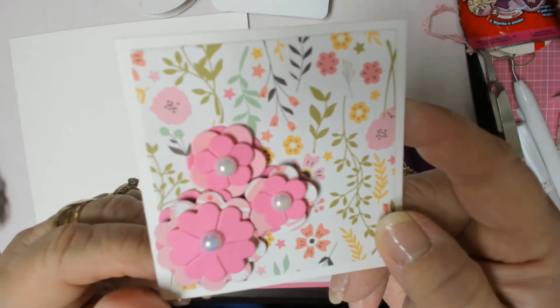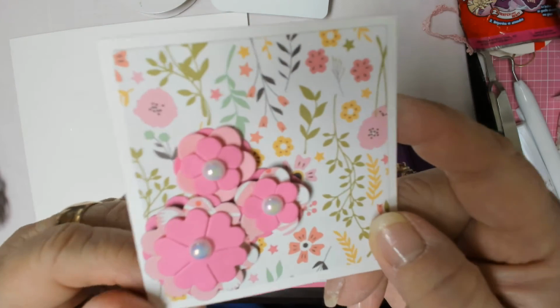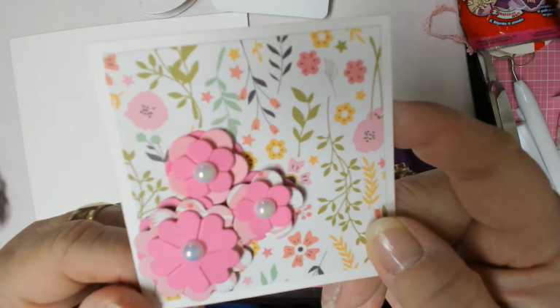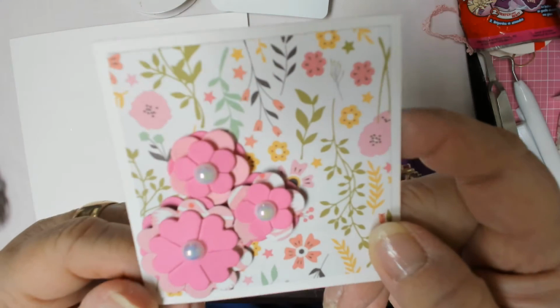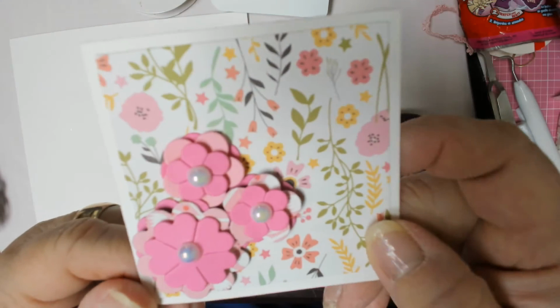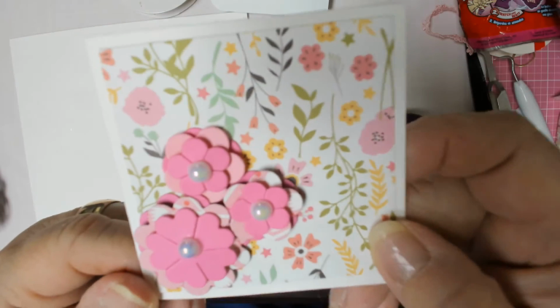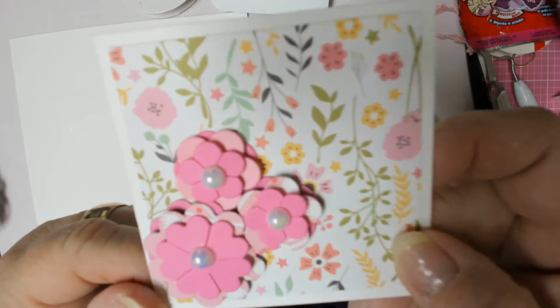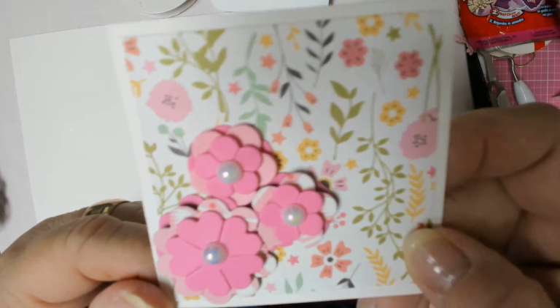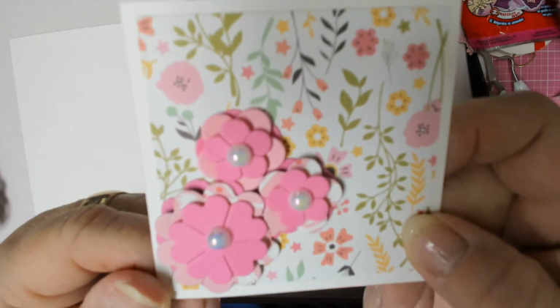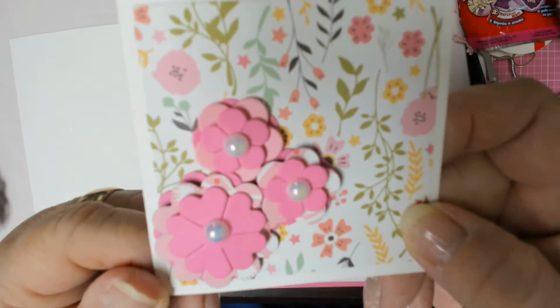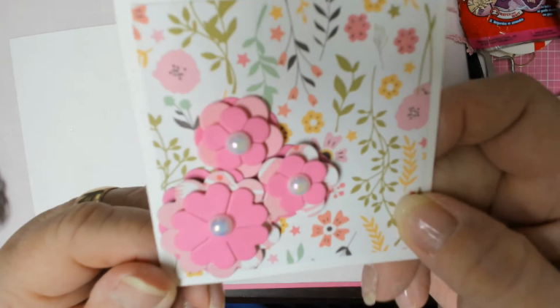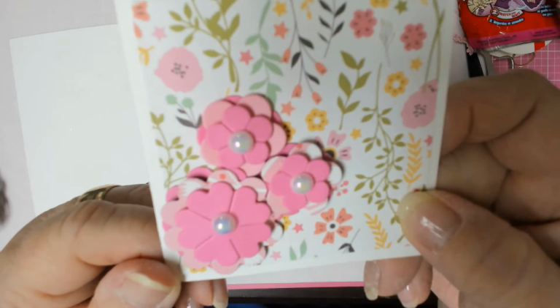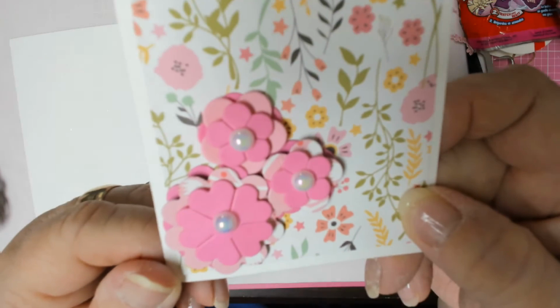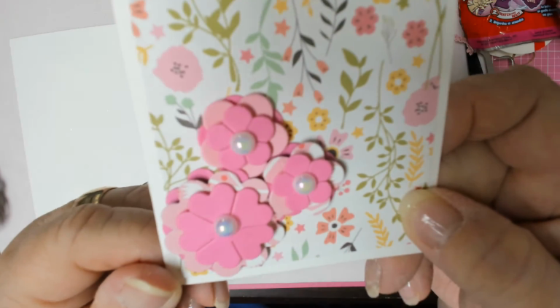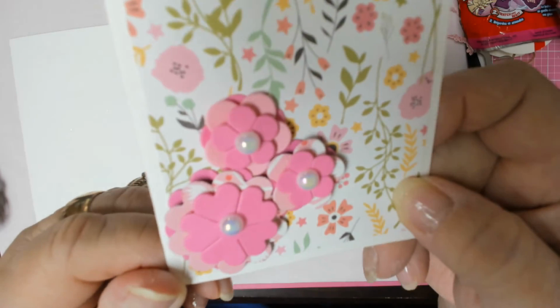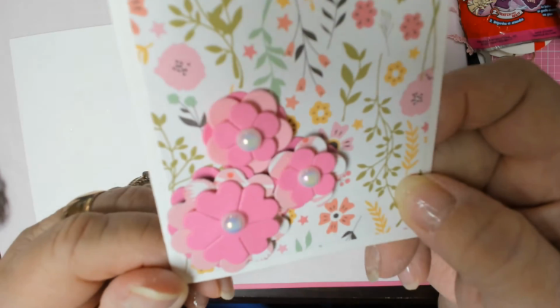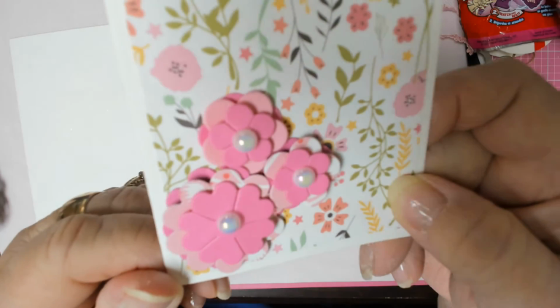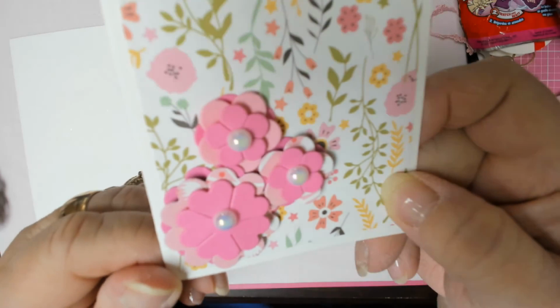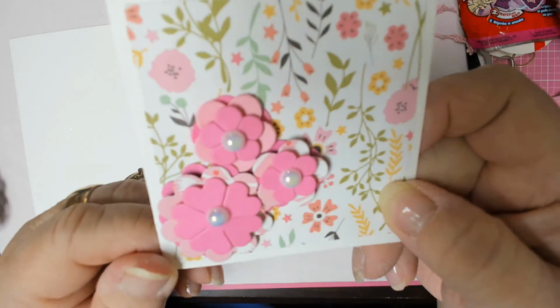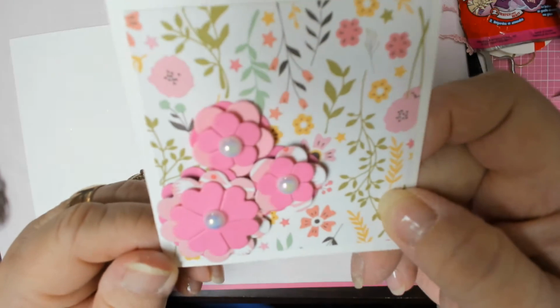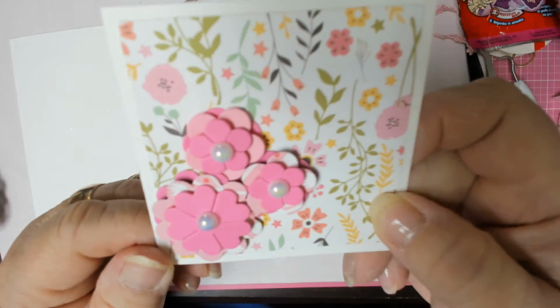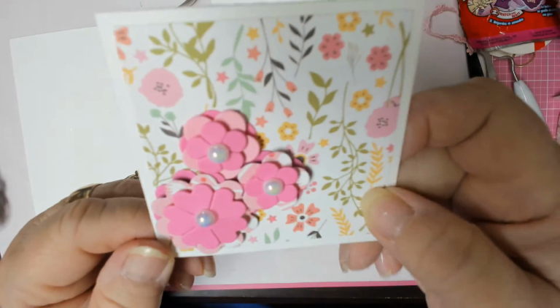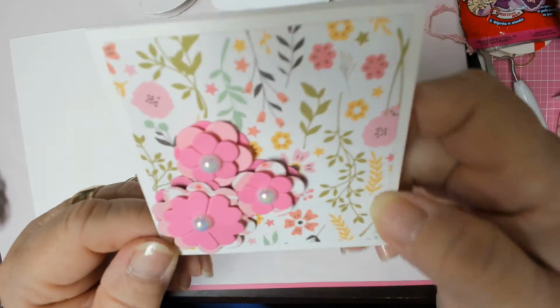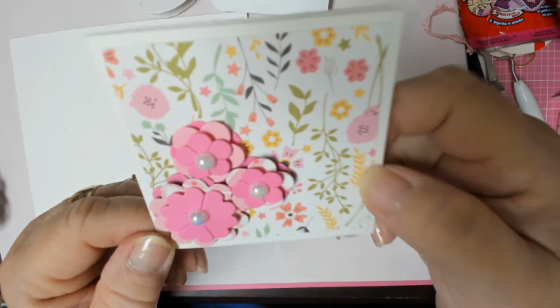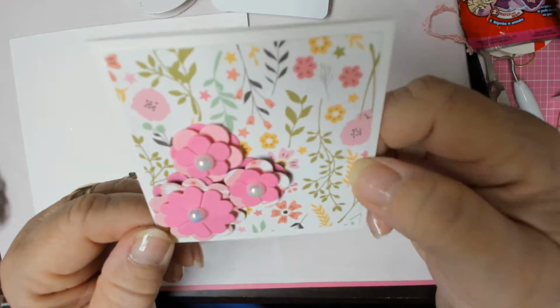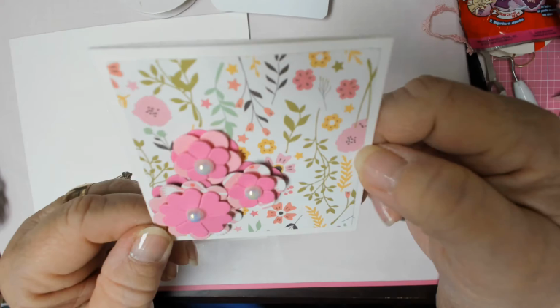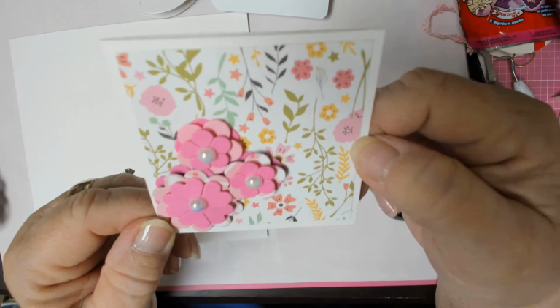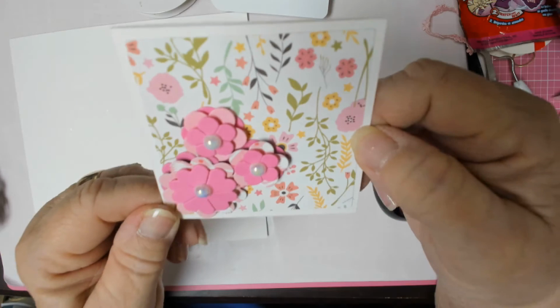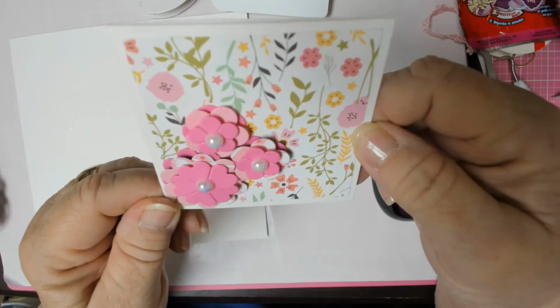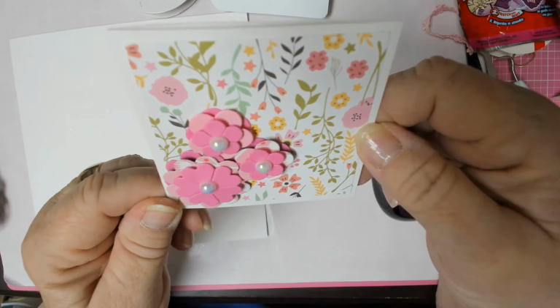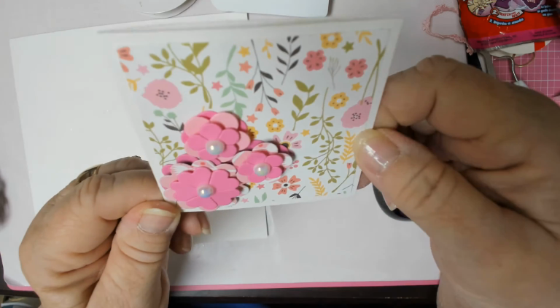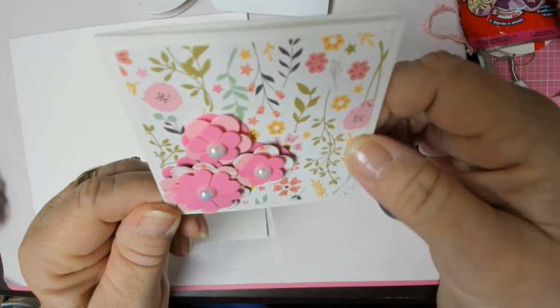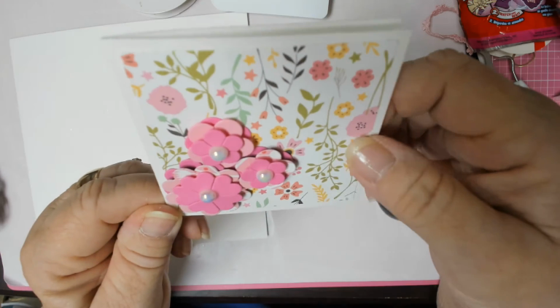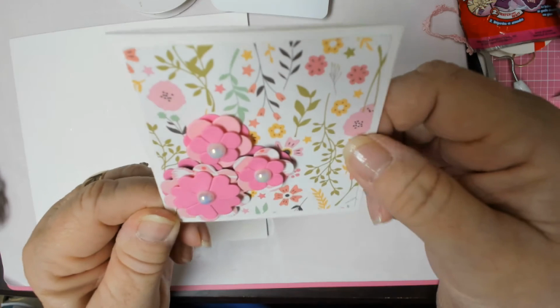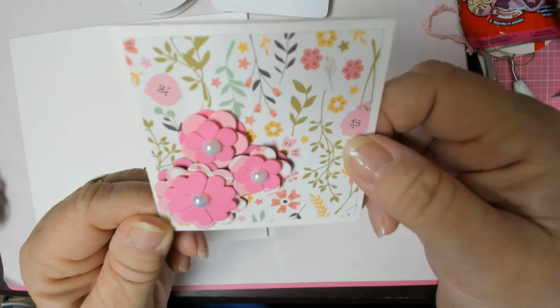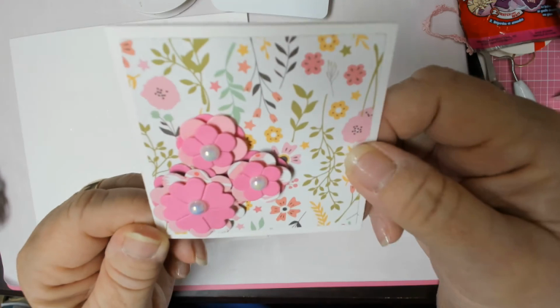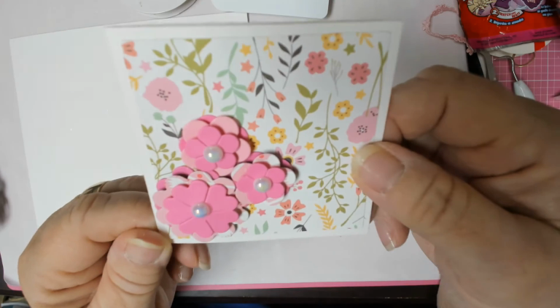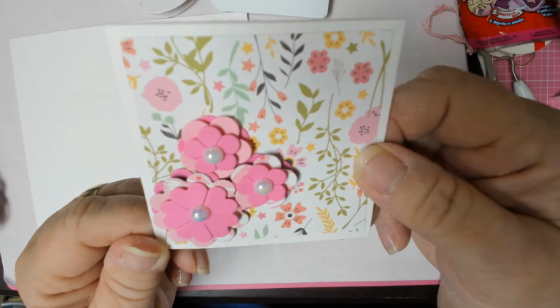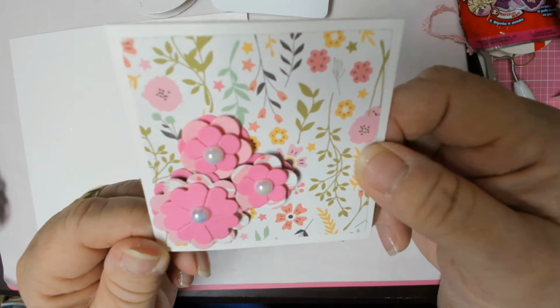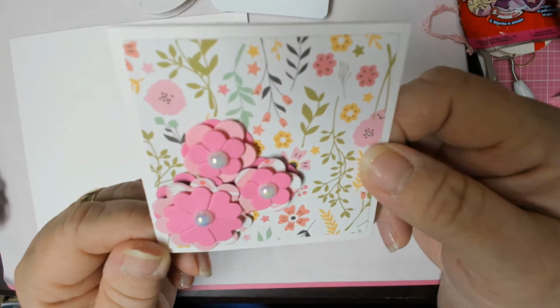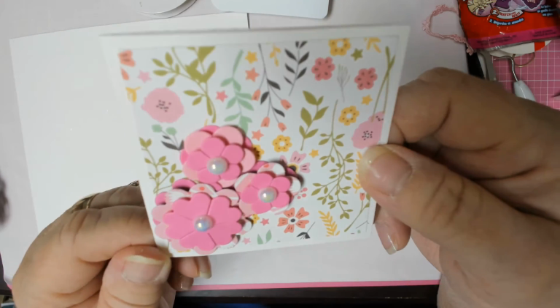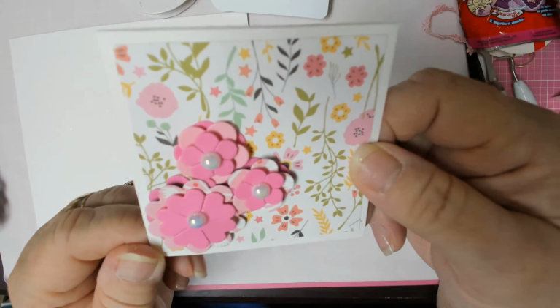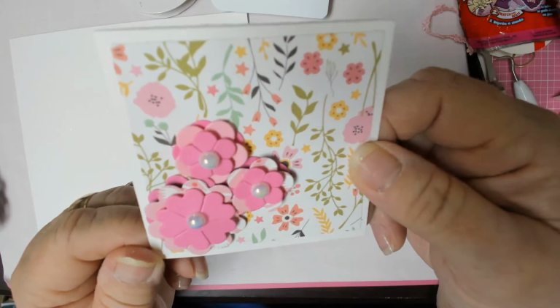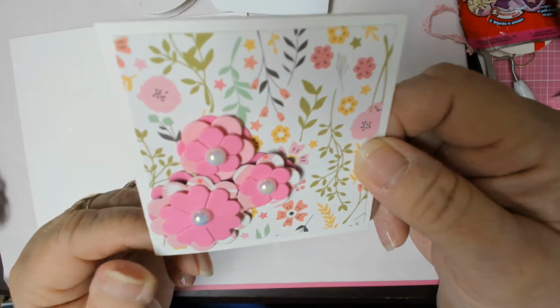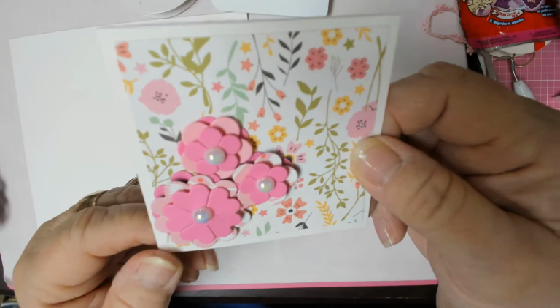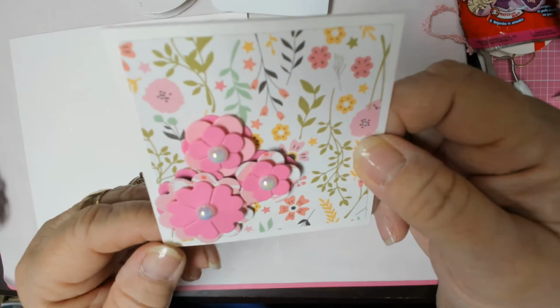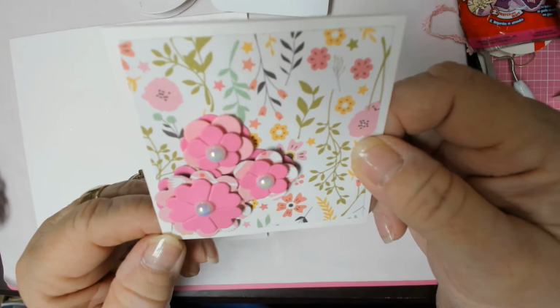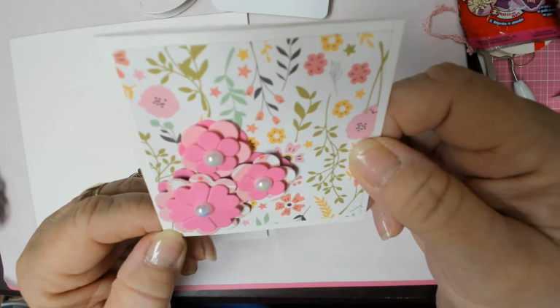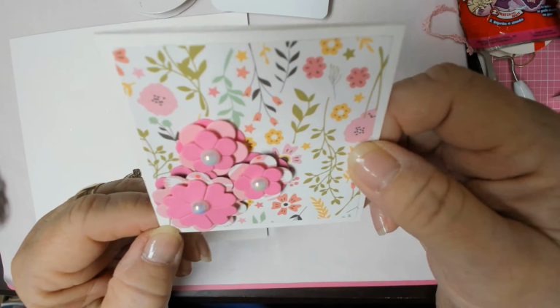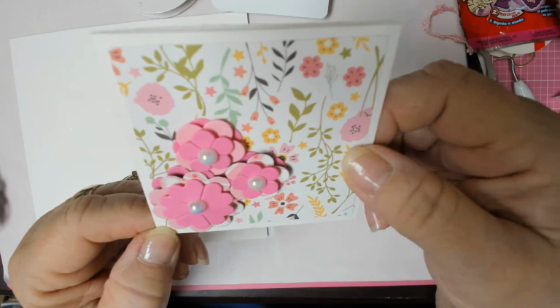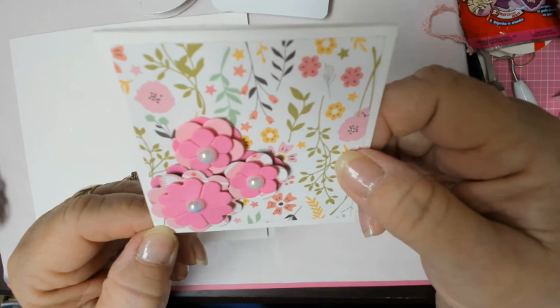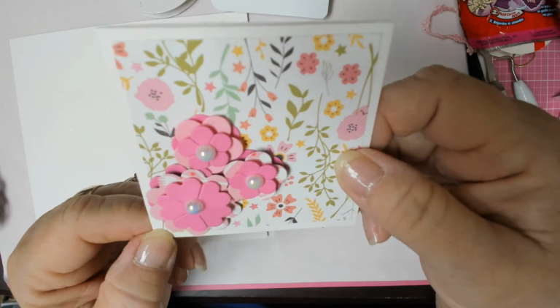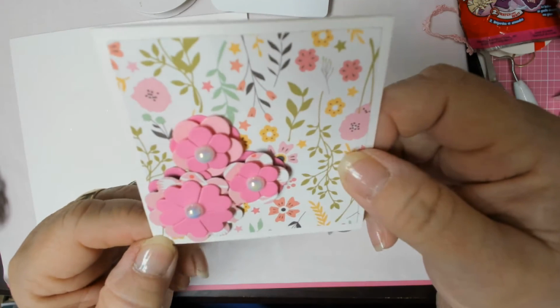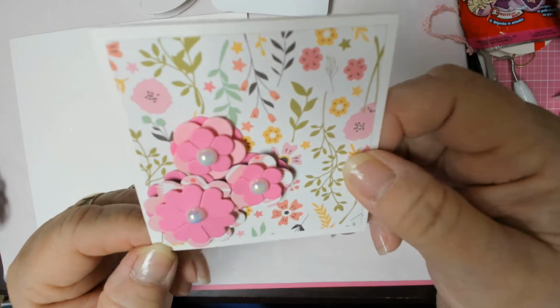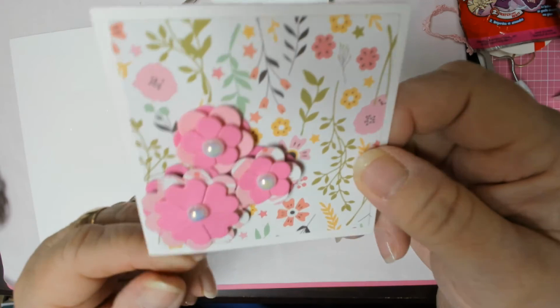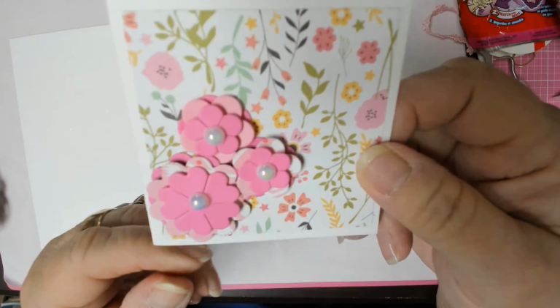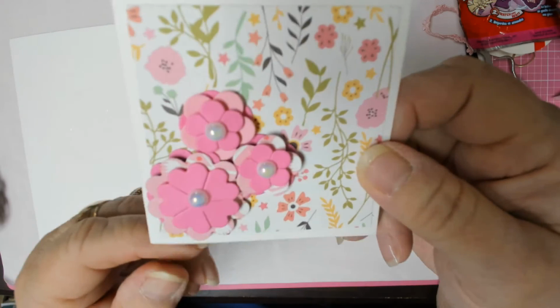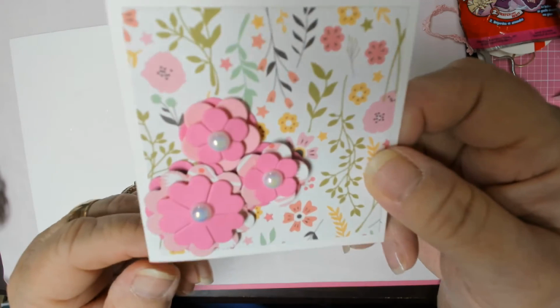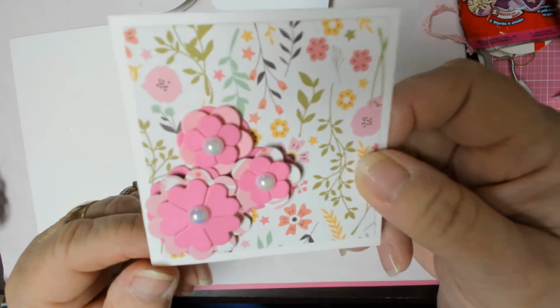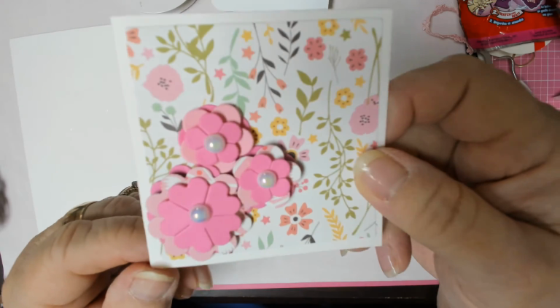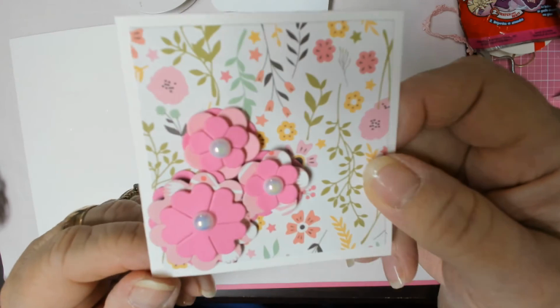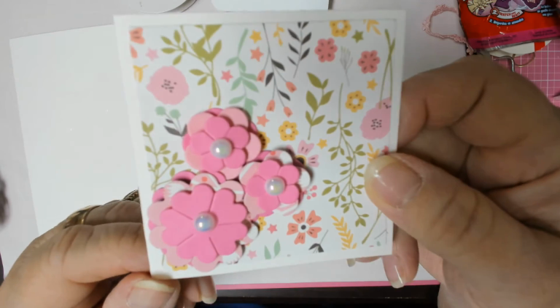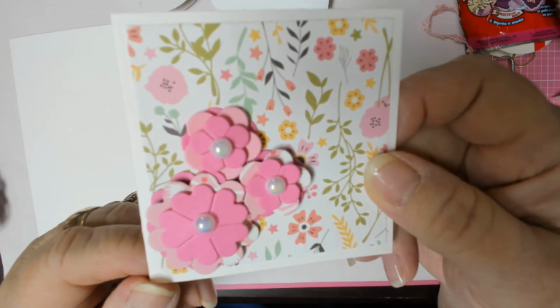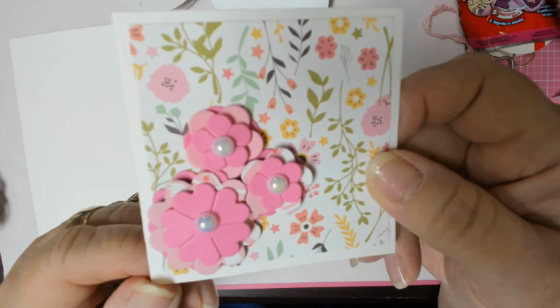I made this 3x3 card using some of those pretty flowers that I made. I just love them. I need some 3x3 cards and I'm going to make some more, but I wanted to get this video up.